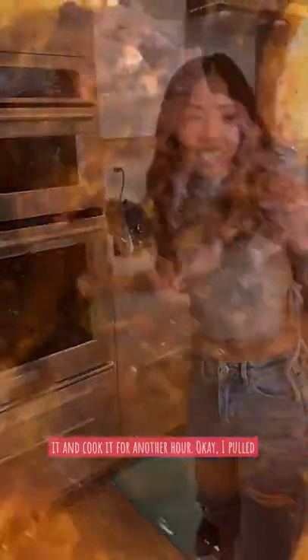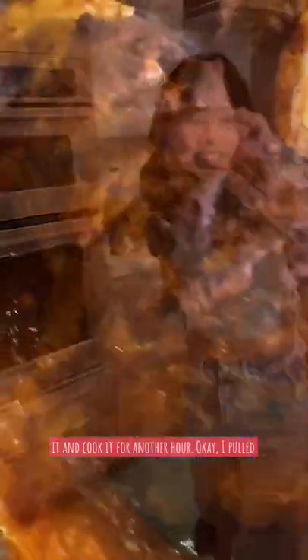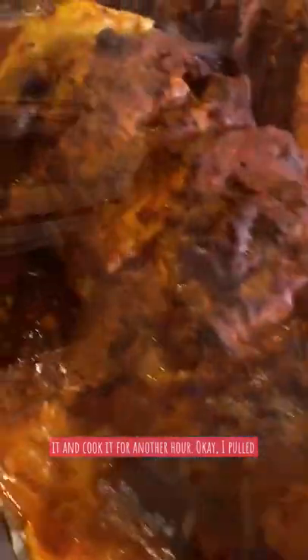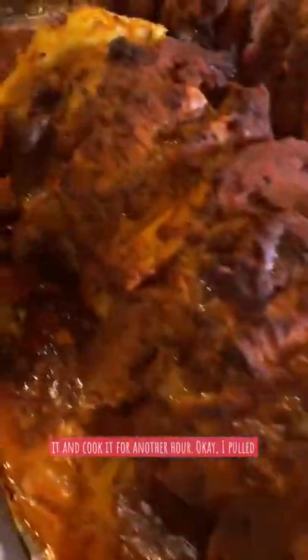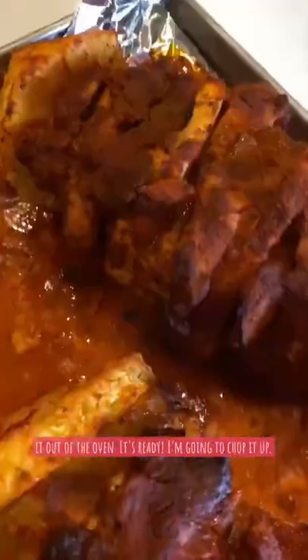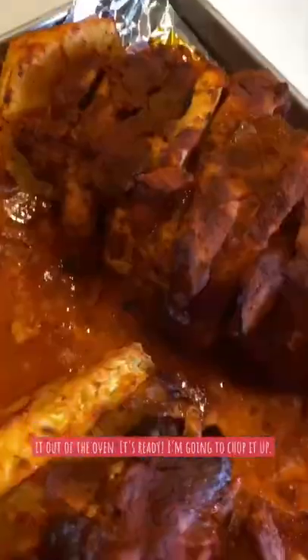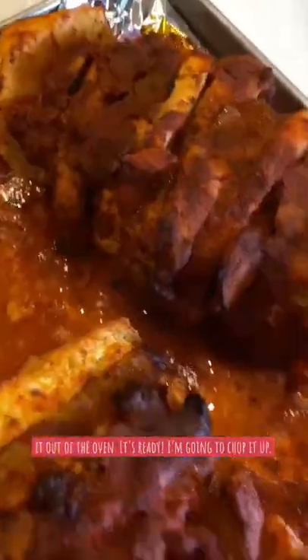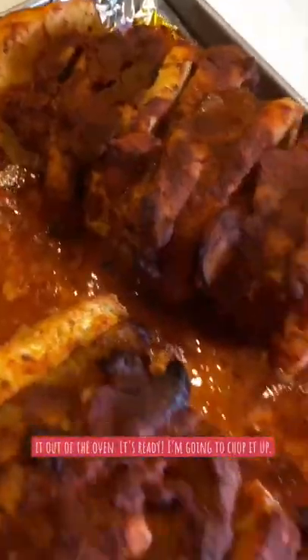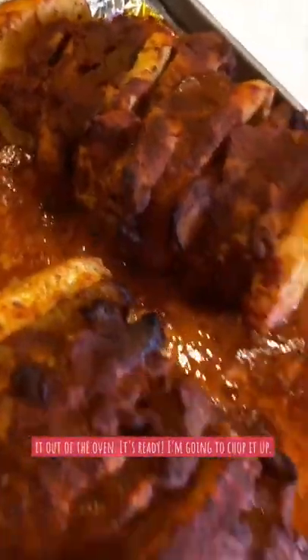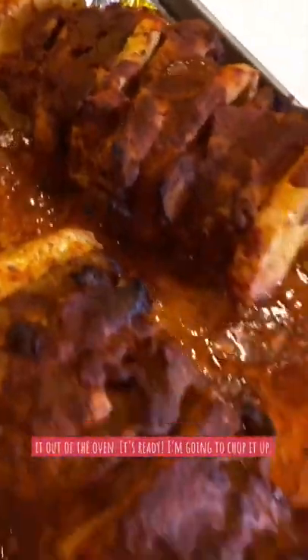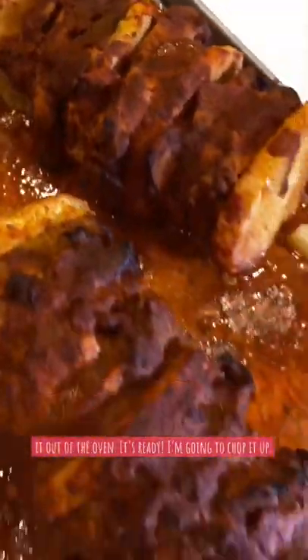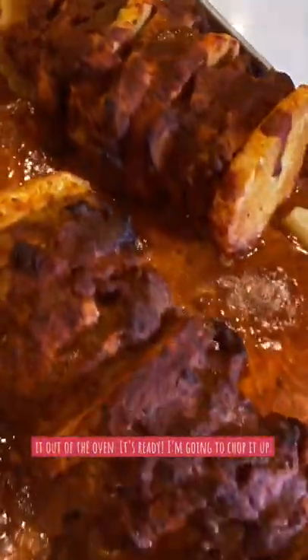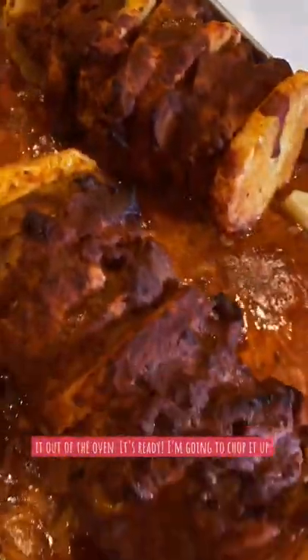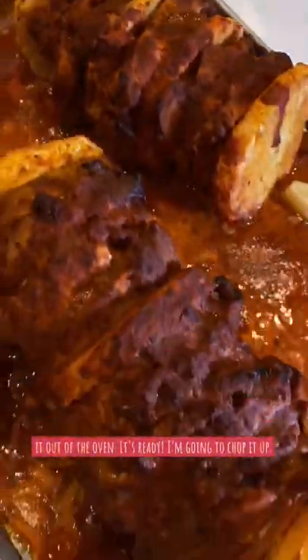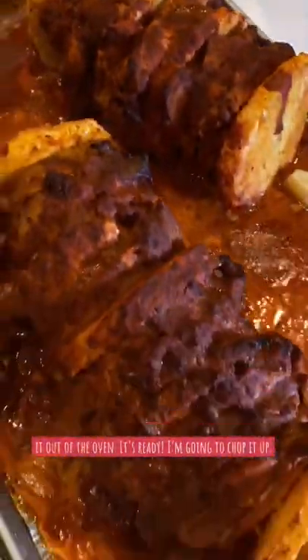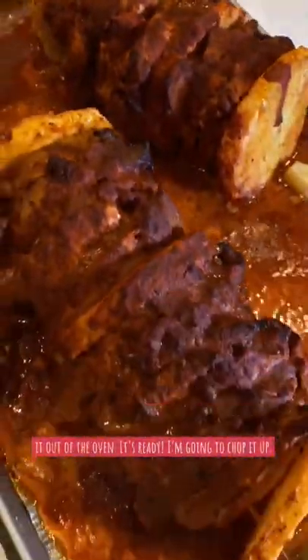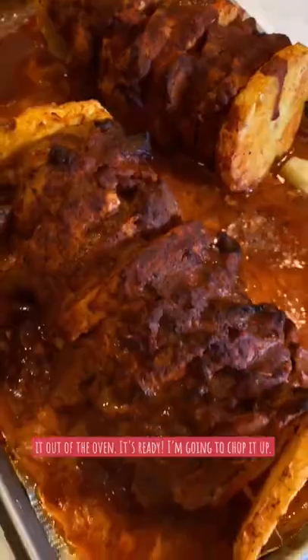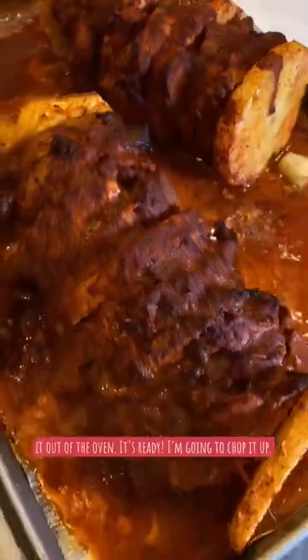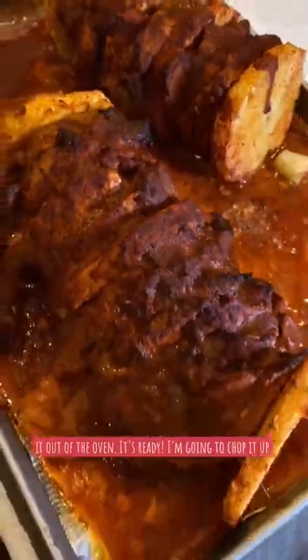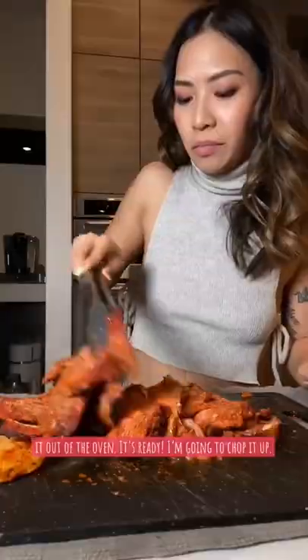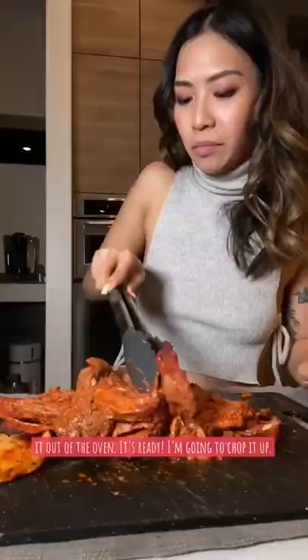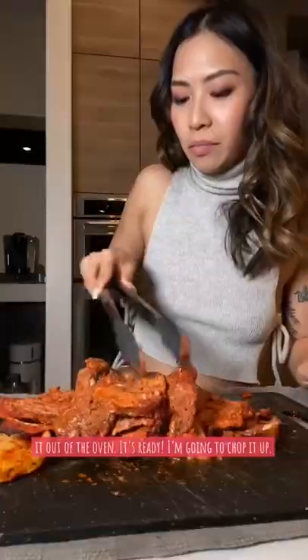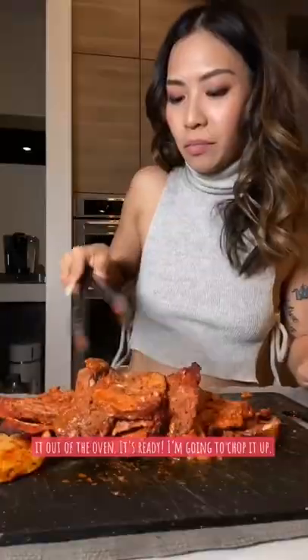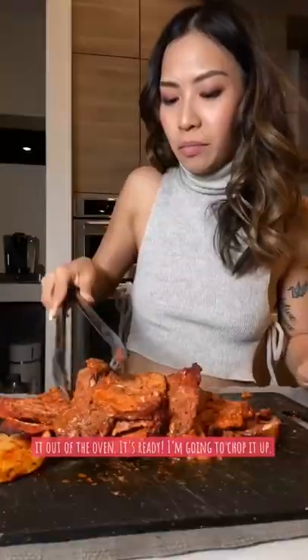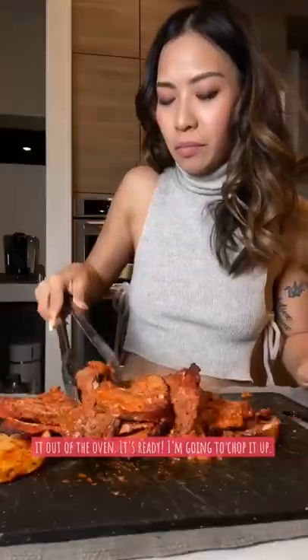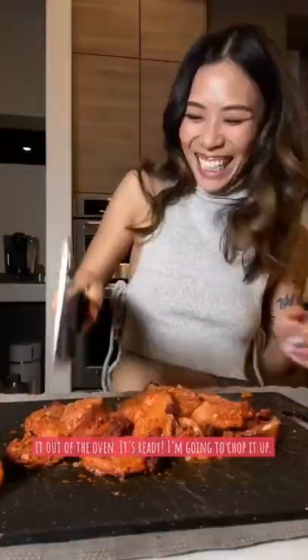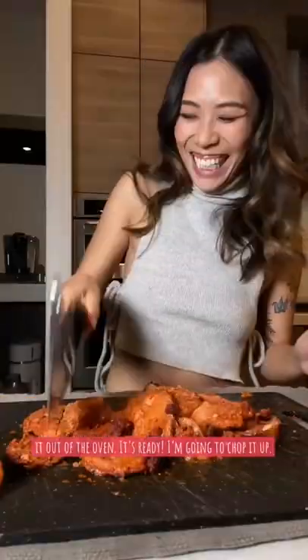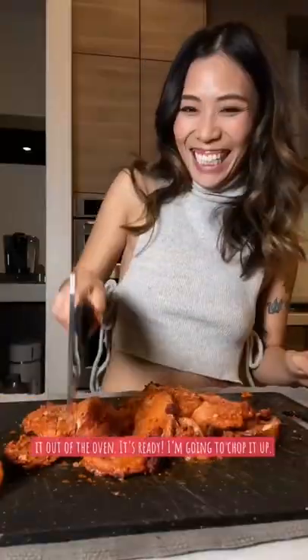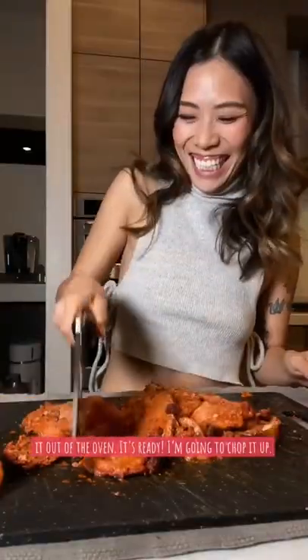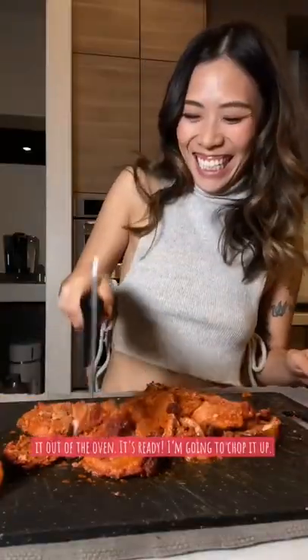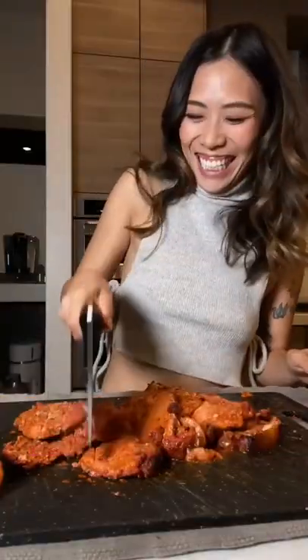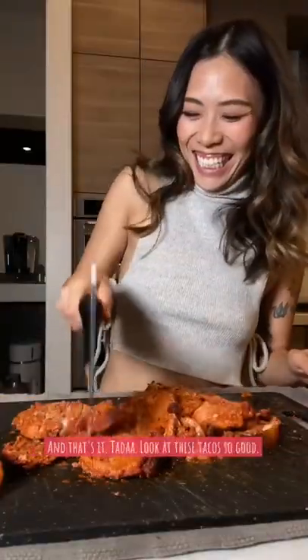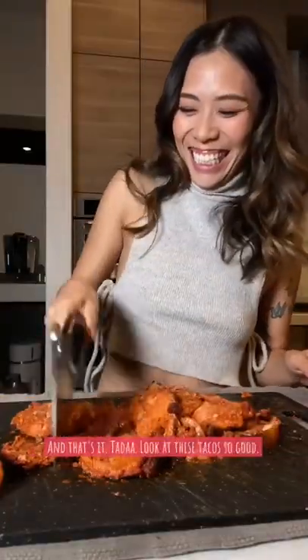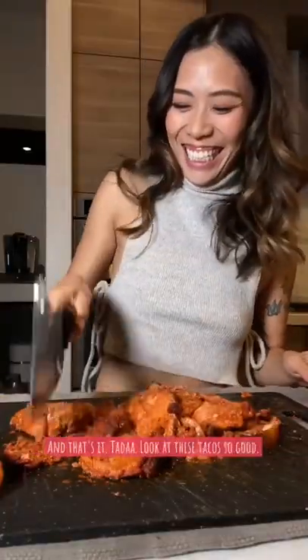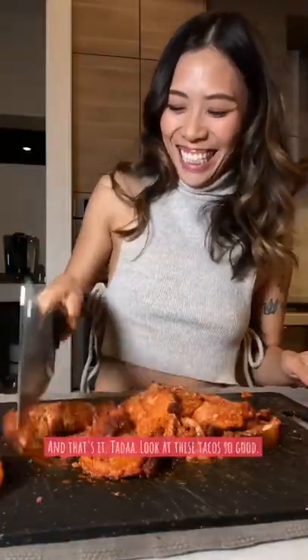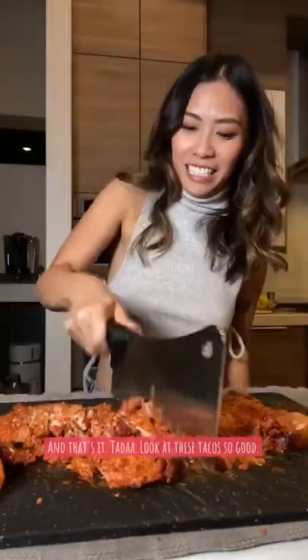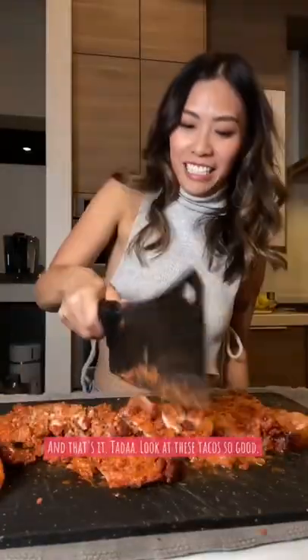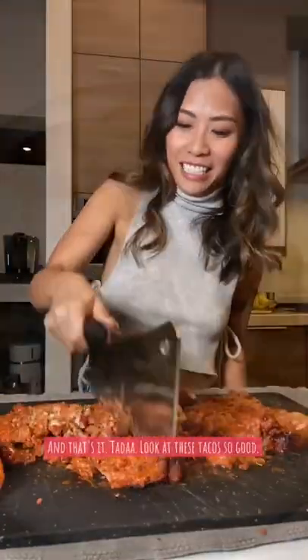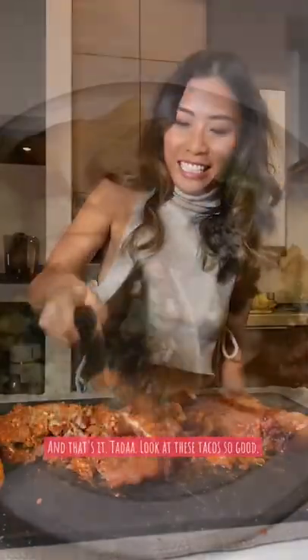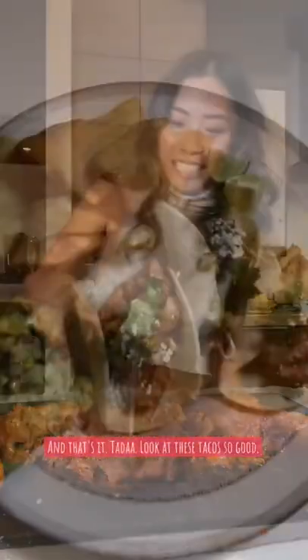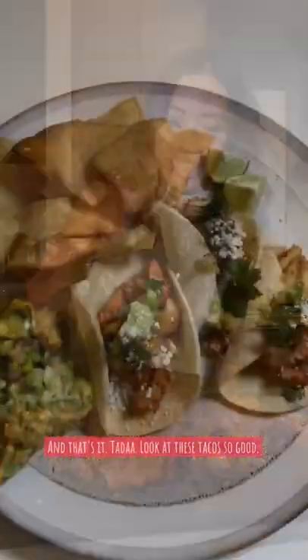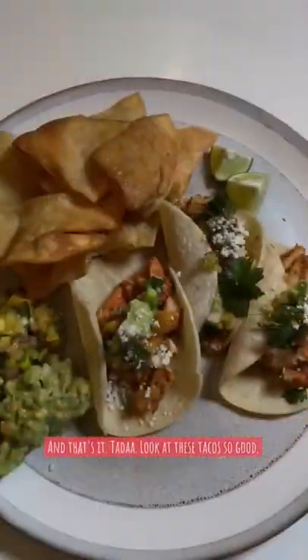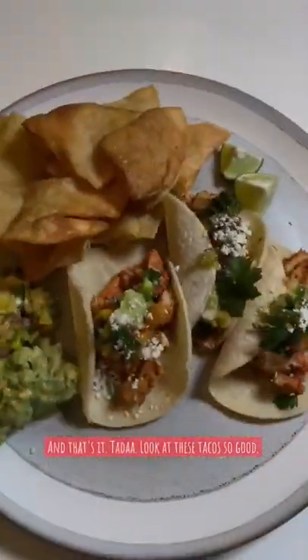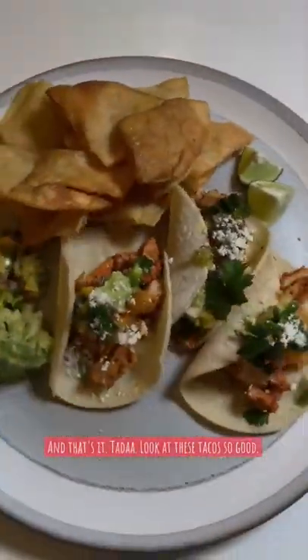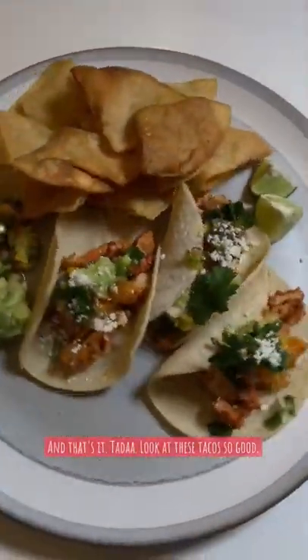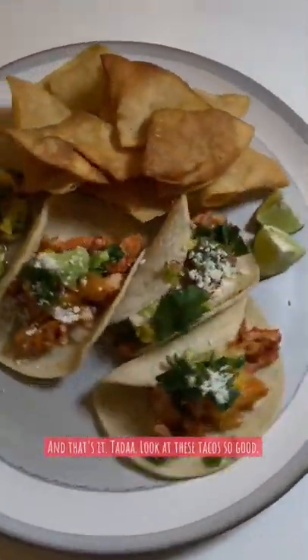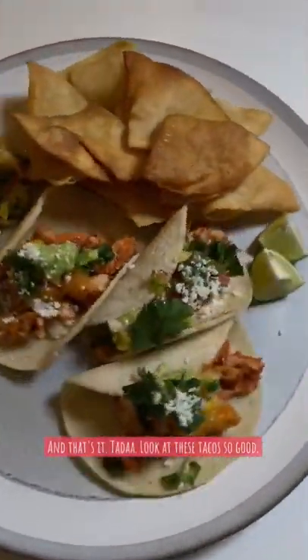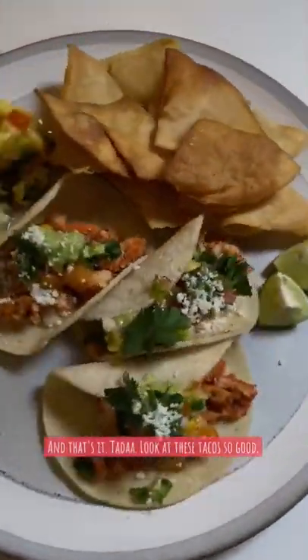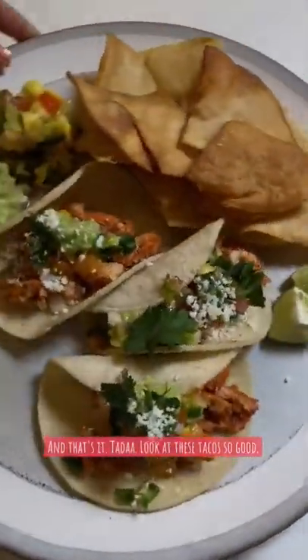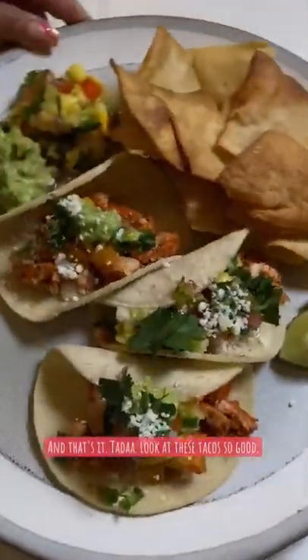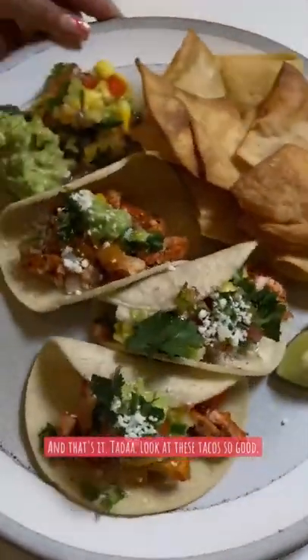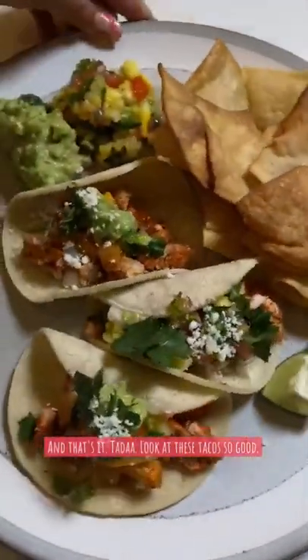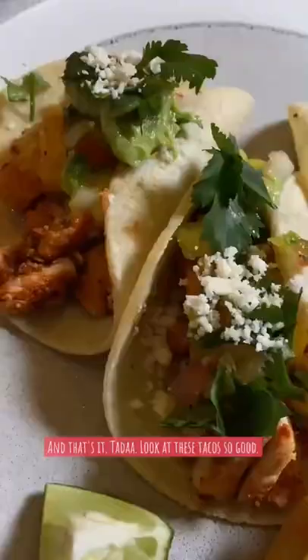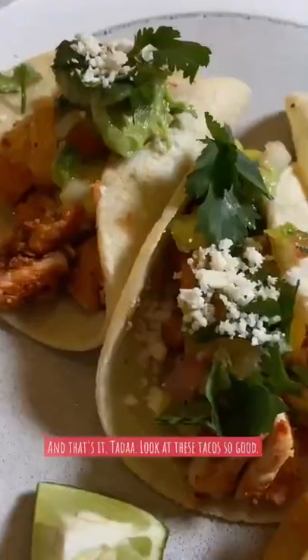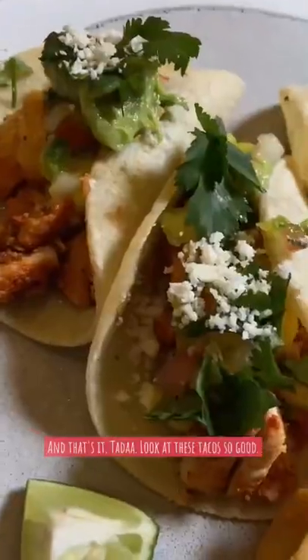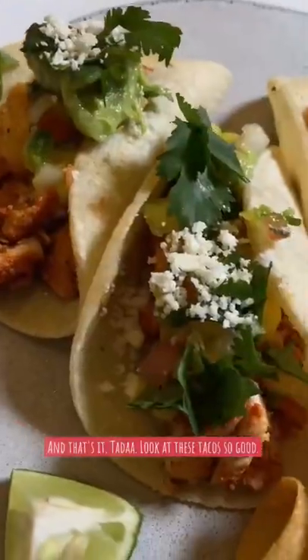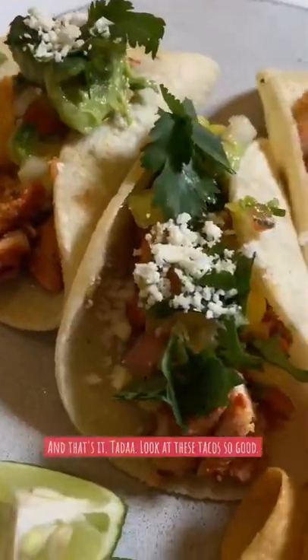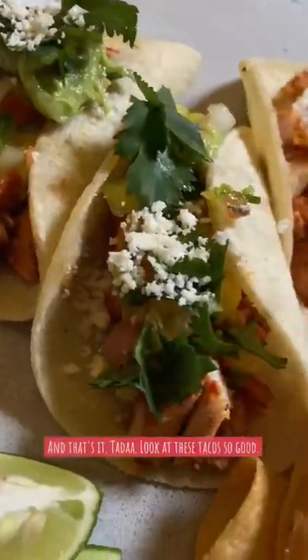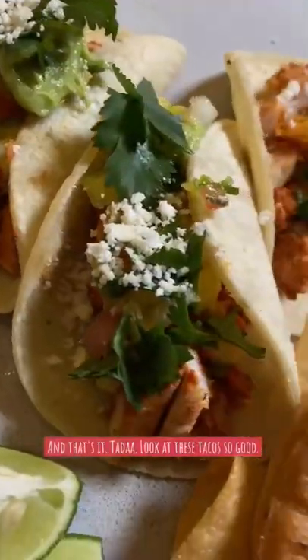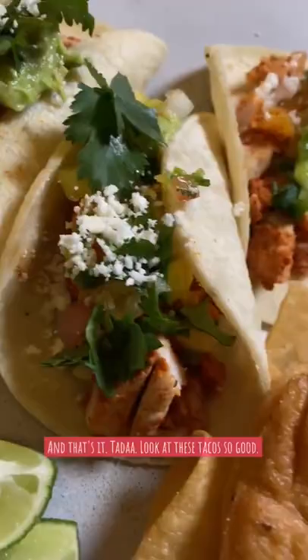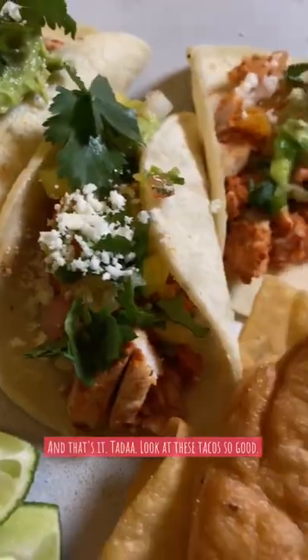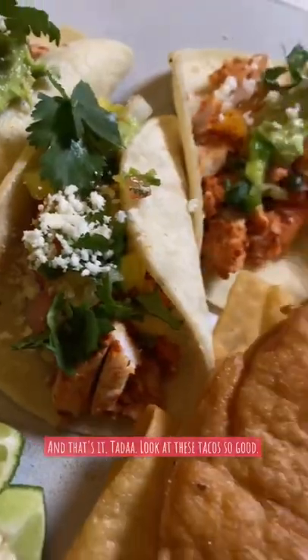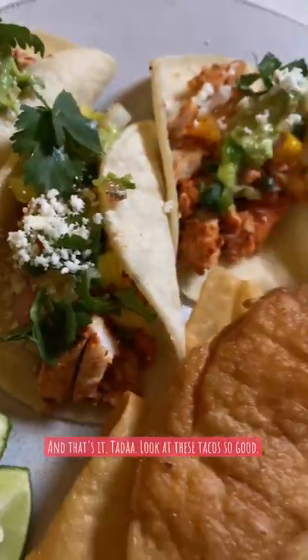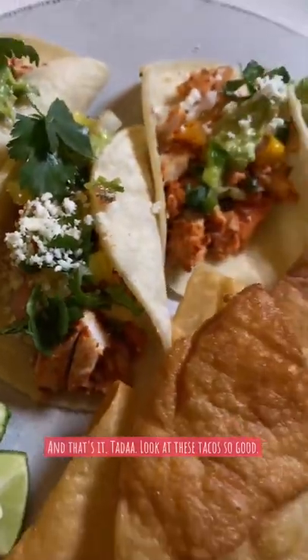I pulled it out of the oven, it's ready. Going to chop it up and that's it — look at these tacos, so good!